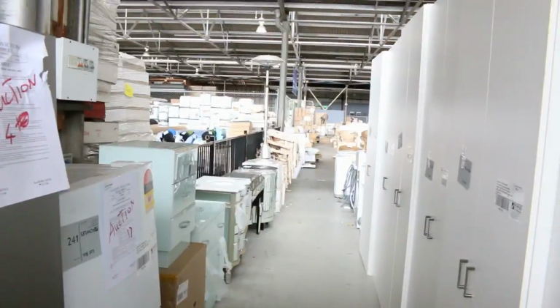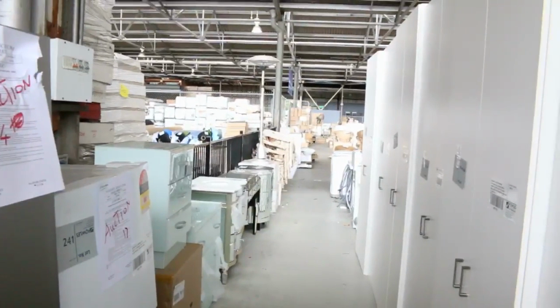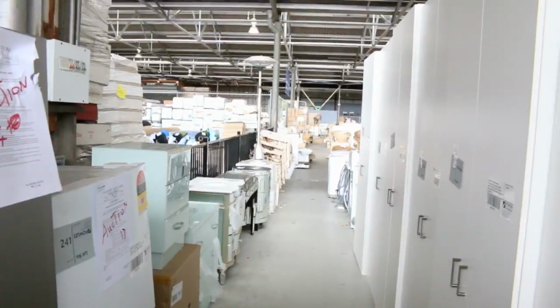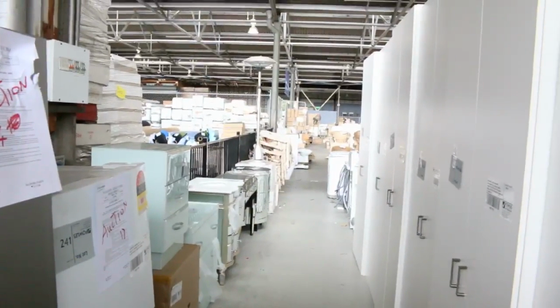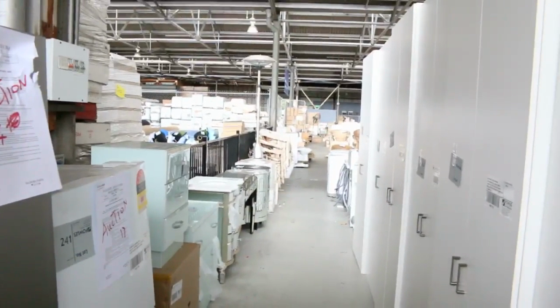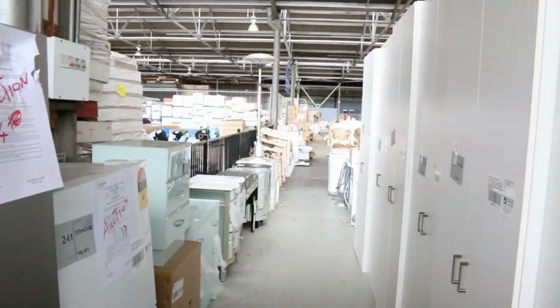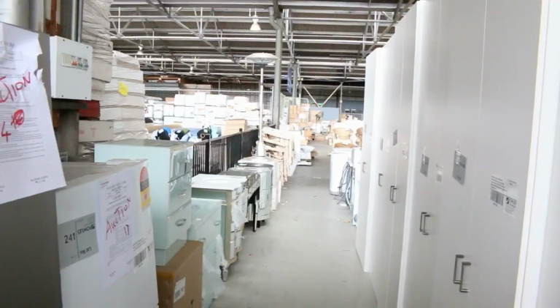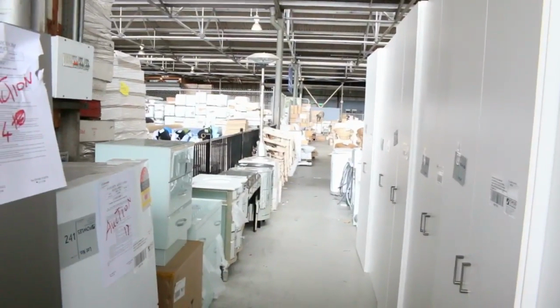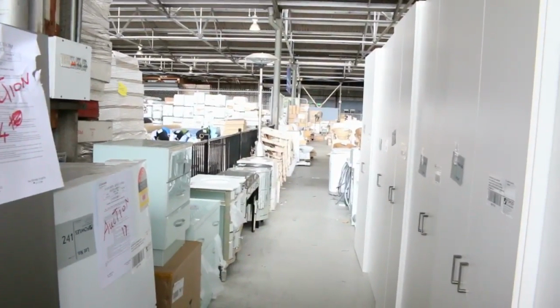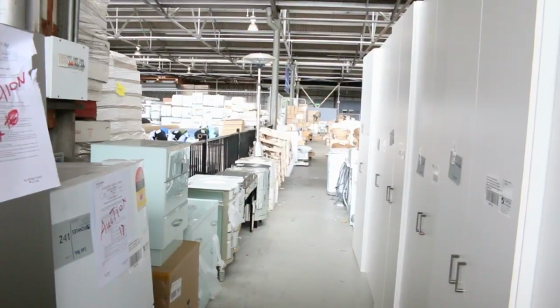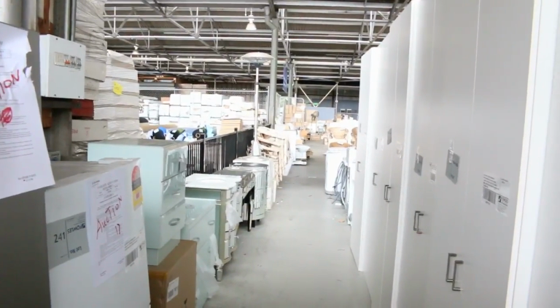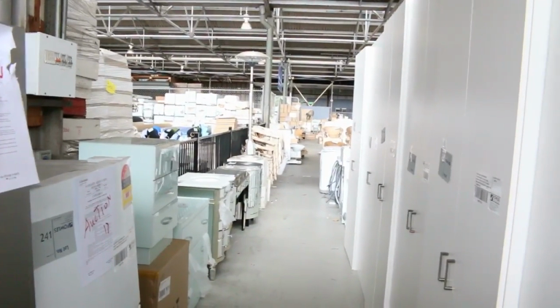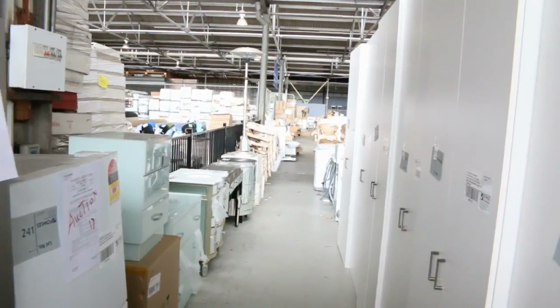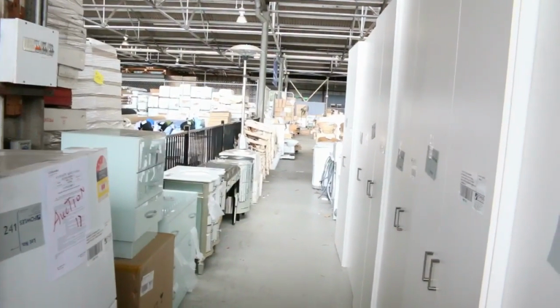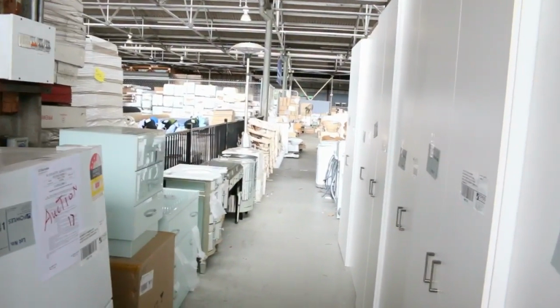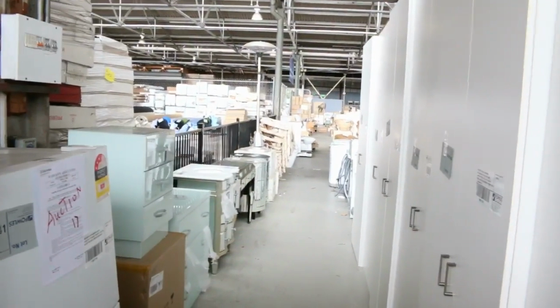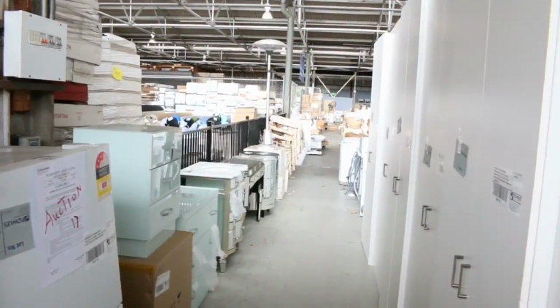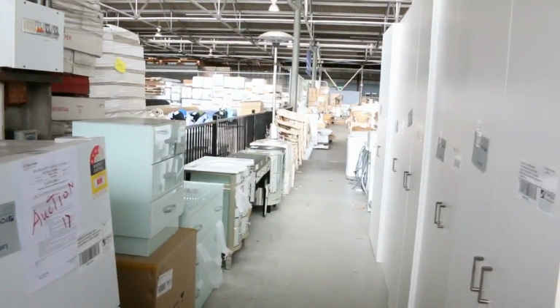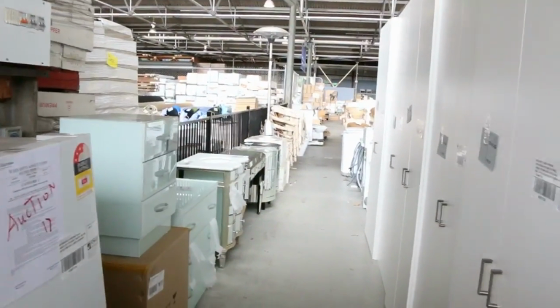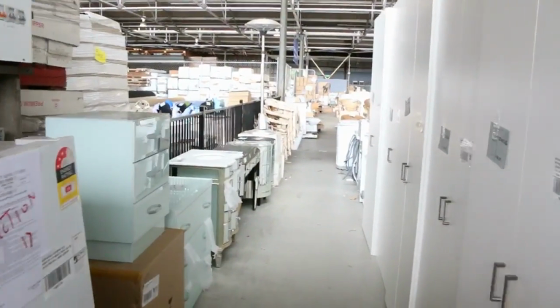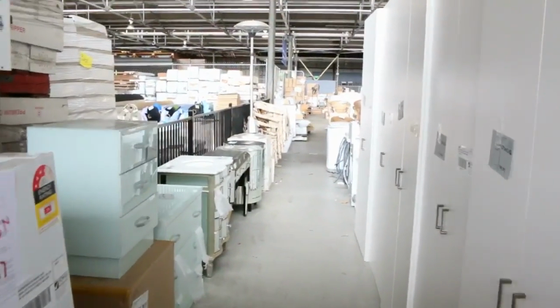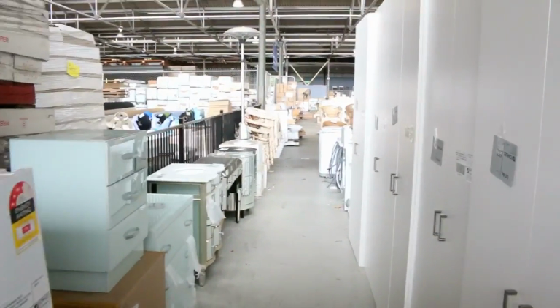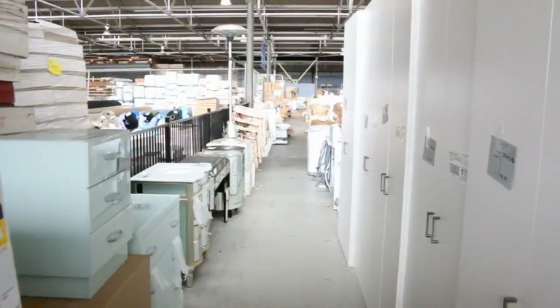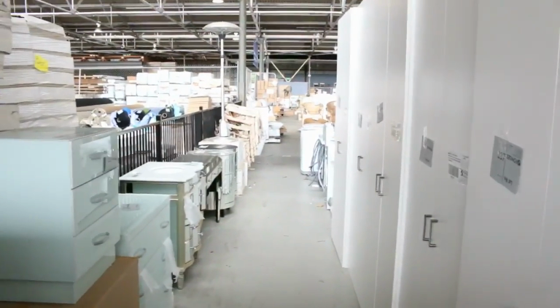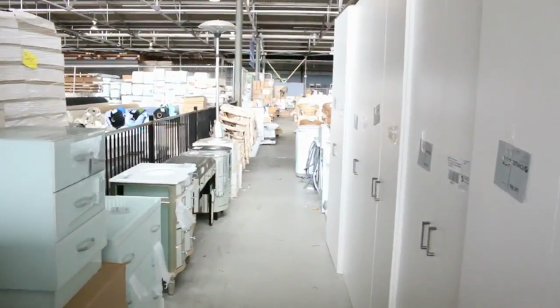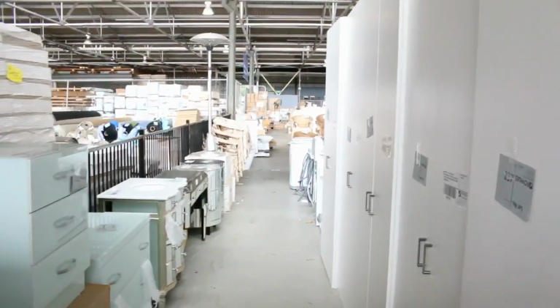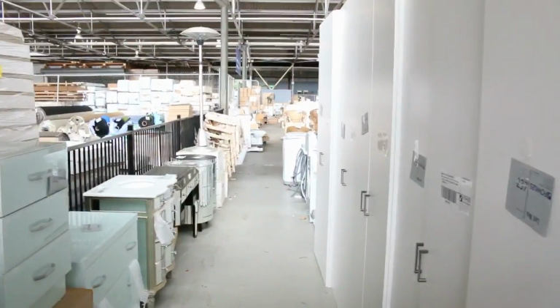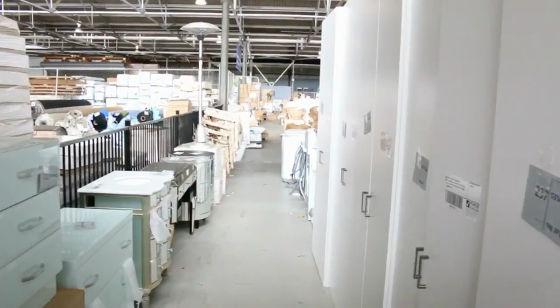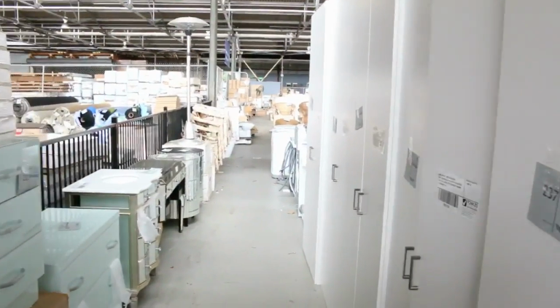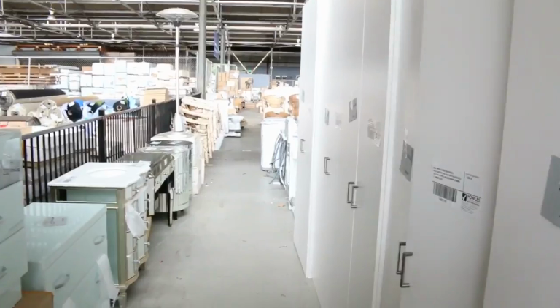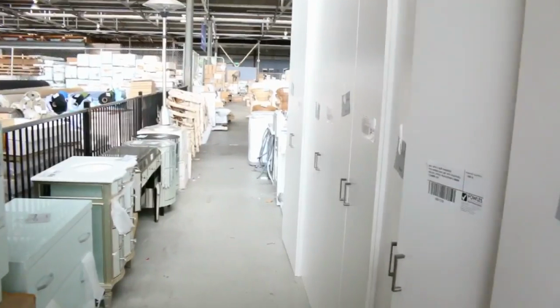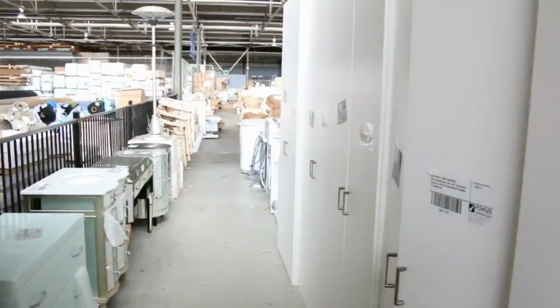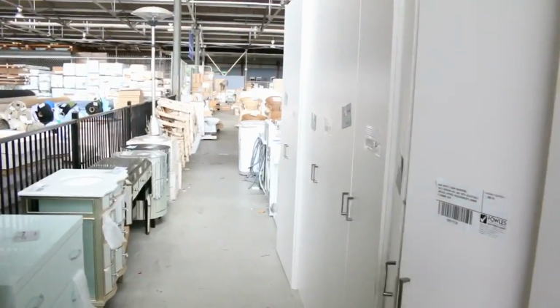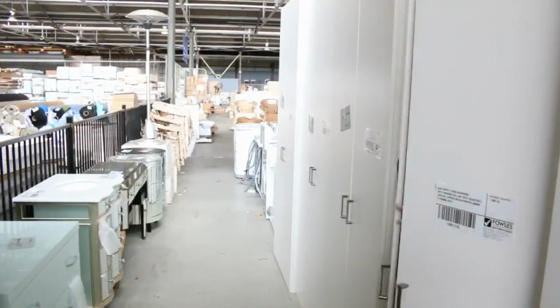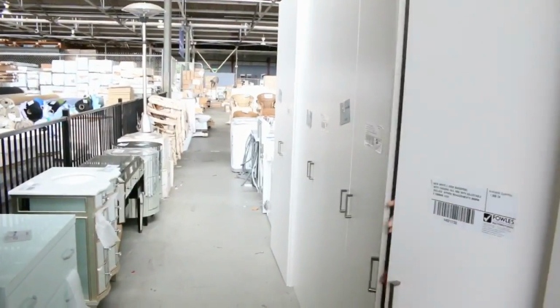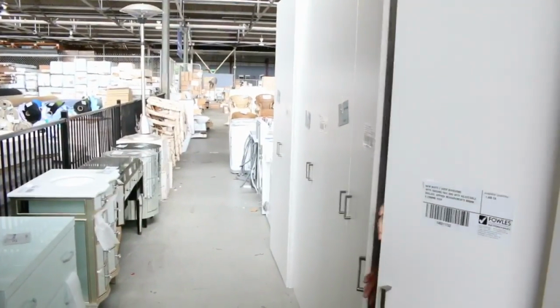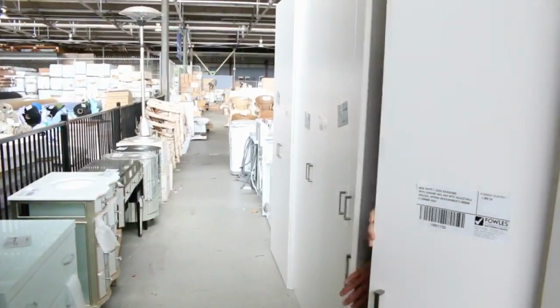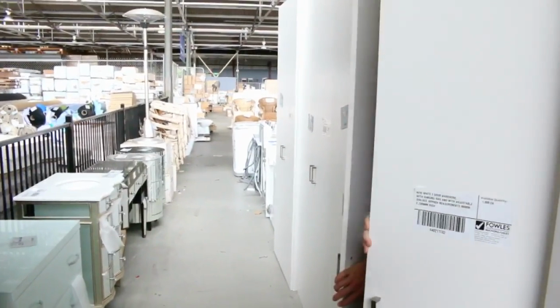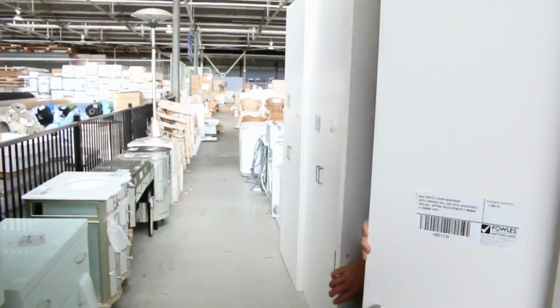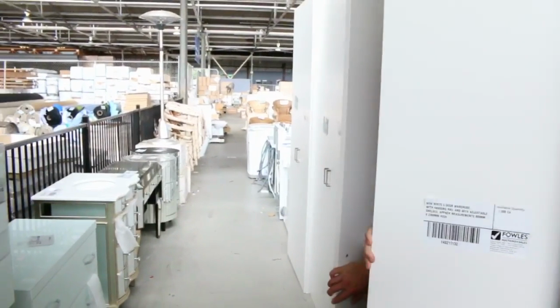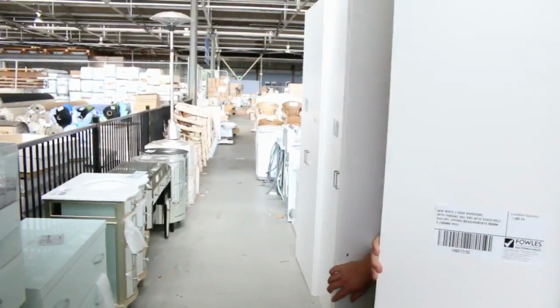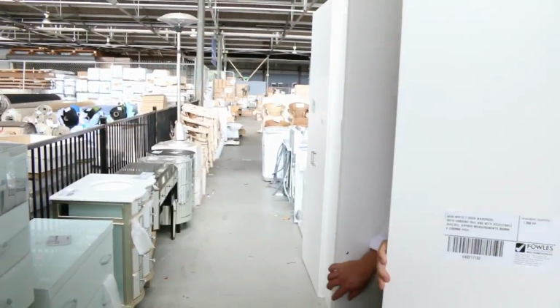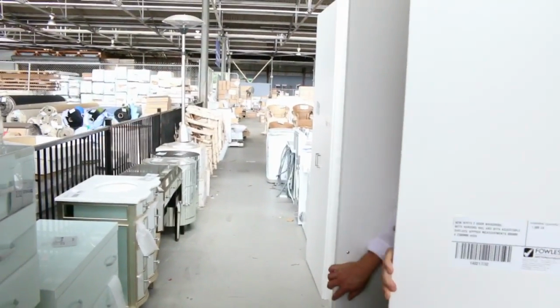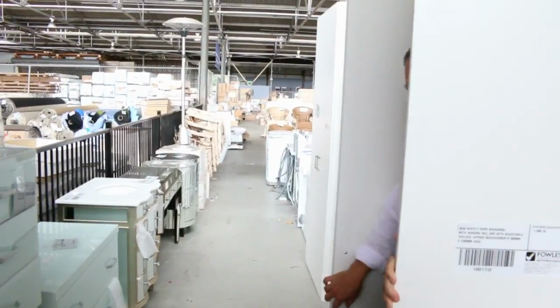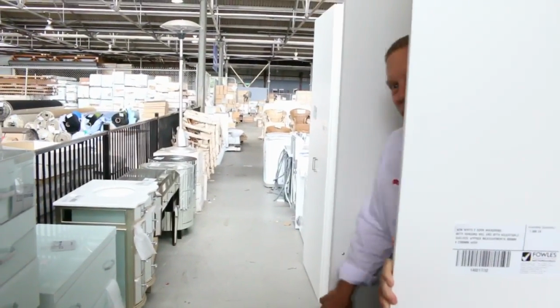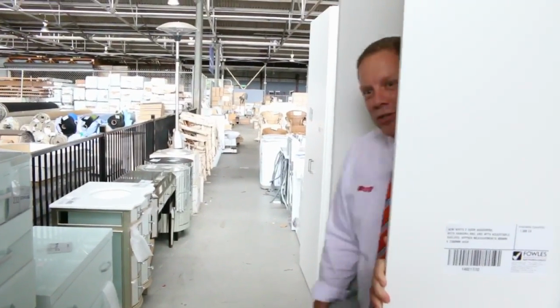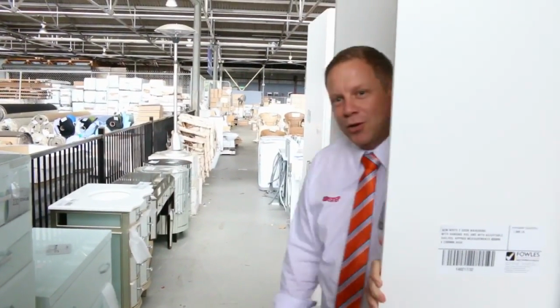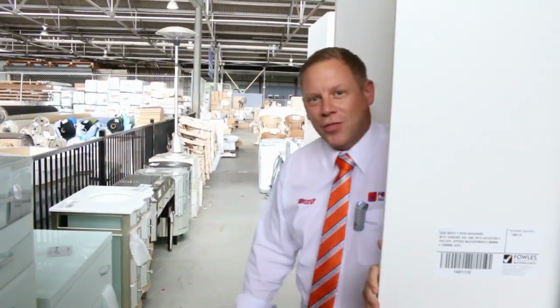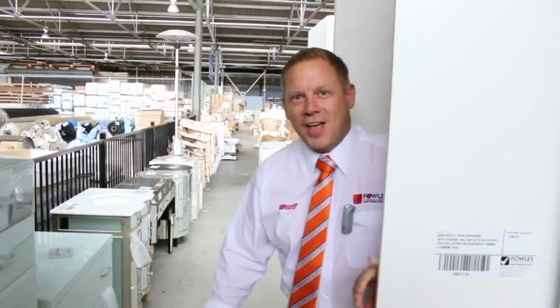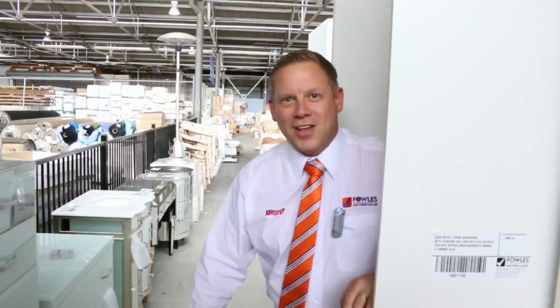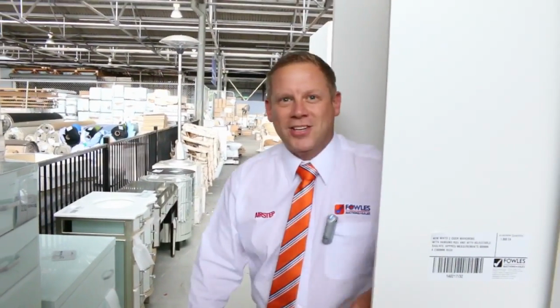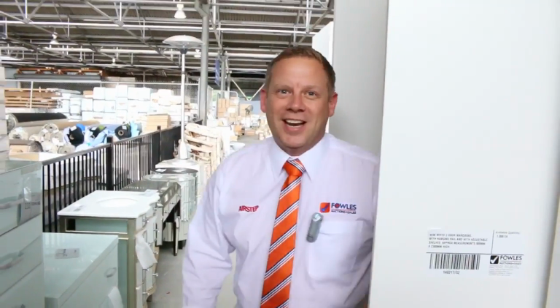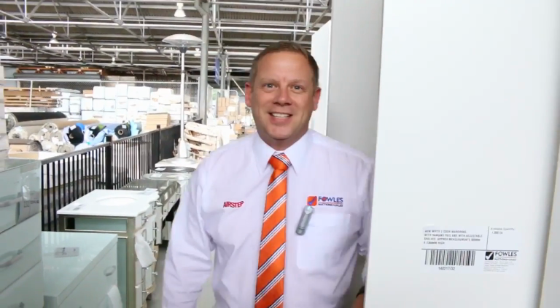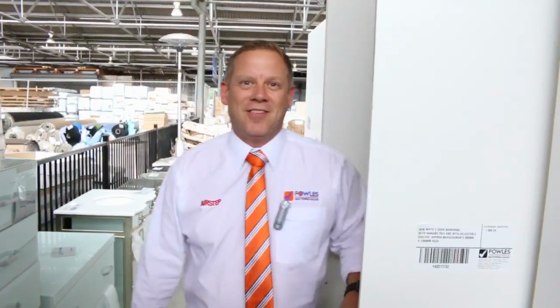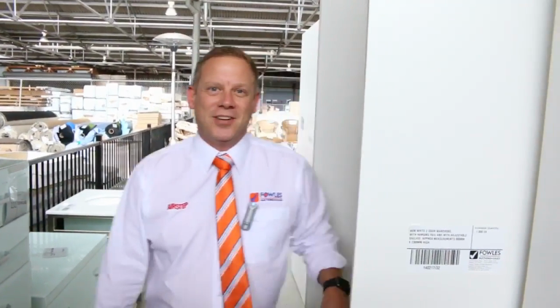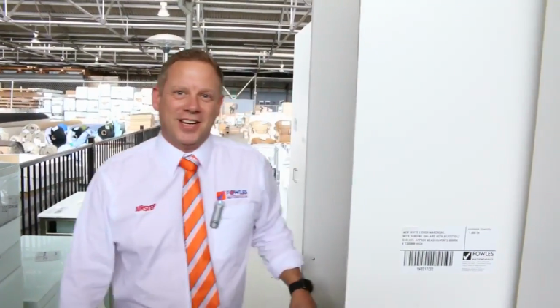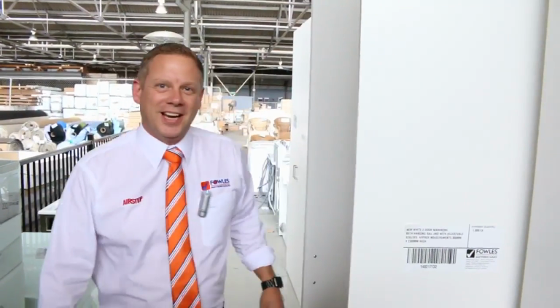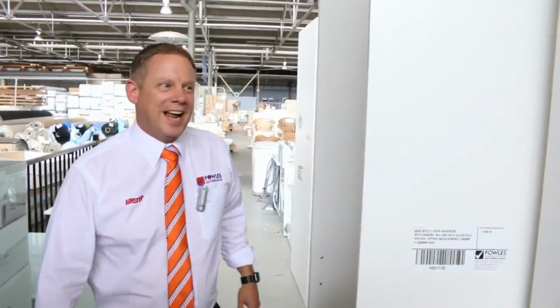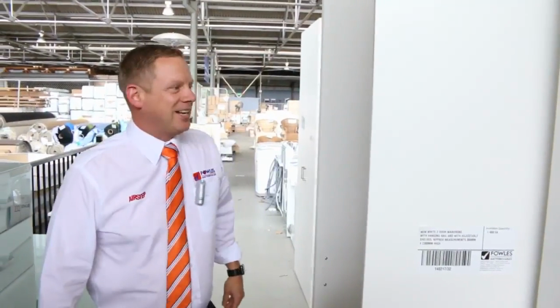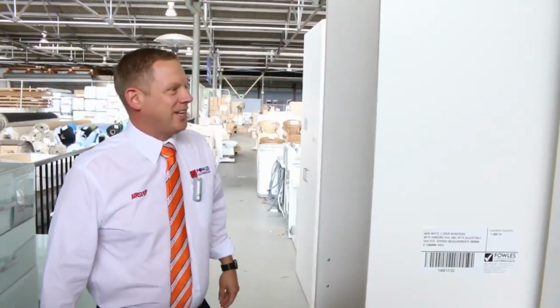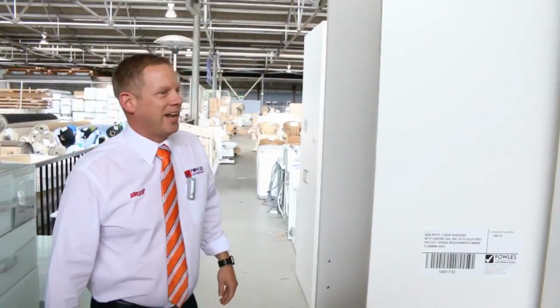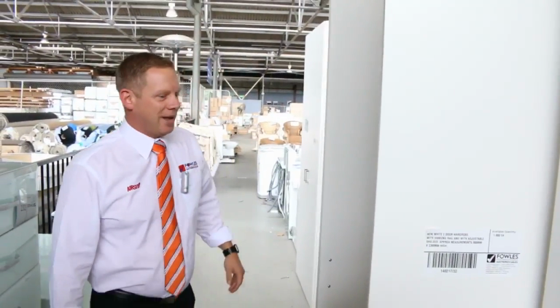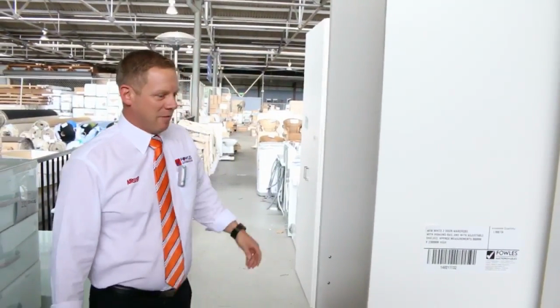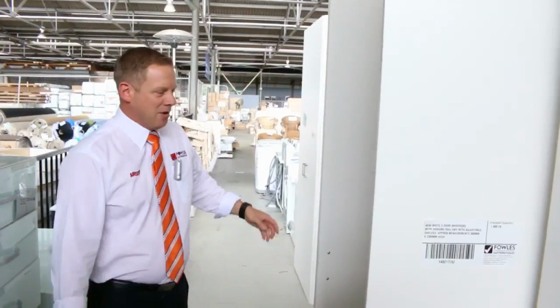Hi, I'm Liam from Fowles, and welcome to the Home Renovators auction preview for Wednesday the 15th of February 2017 at 10am.